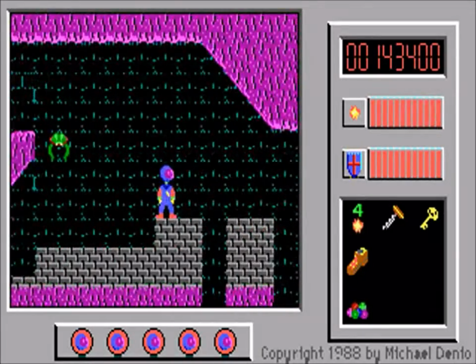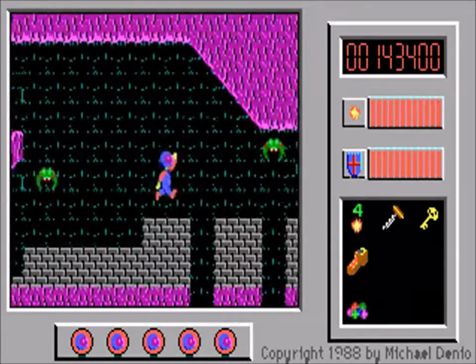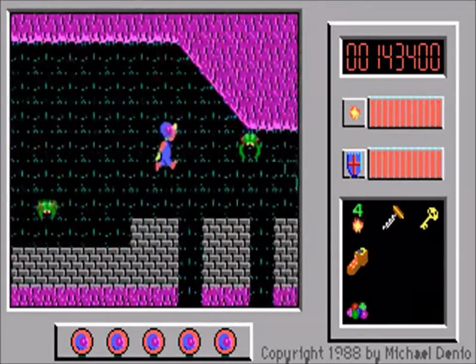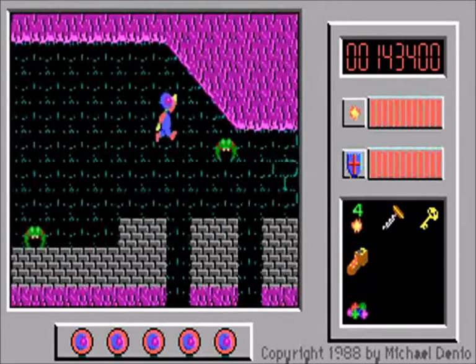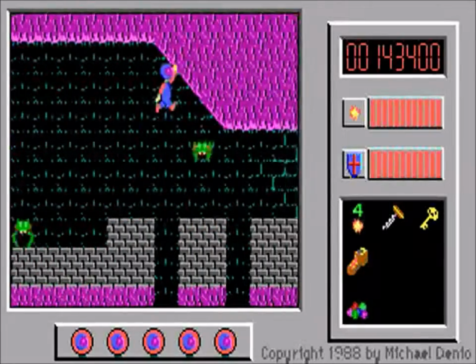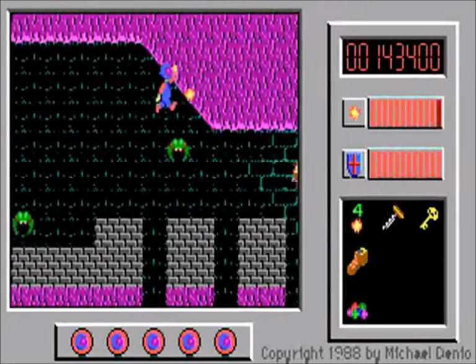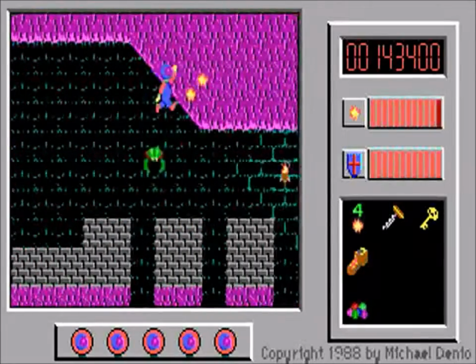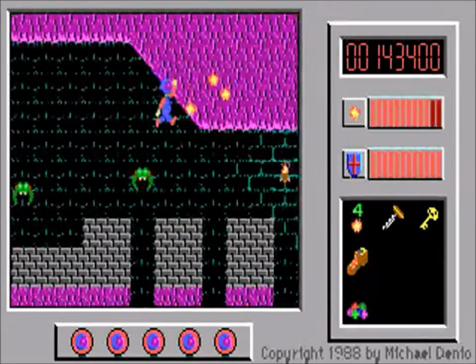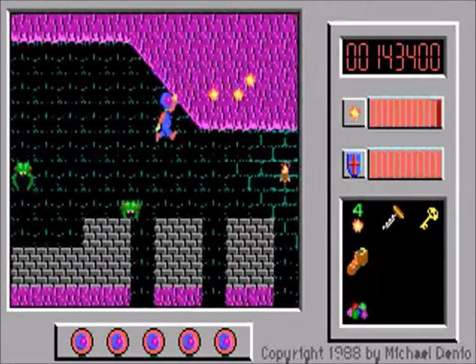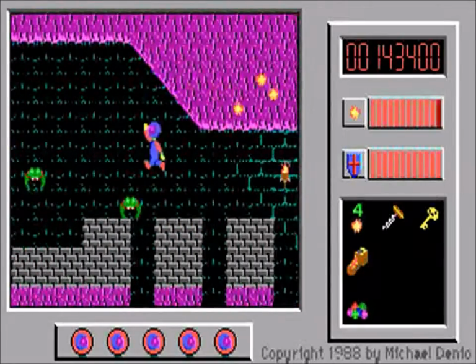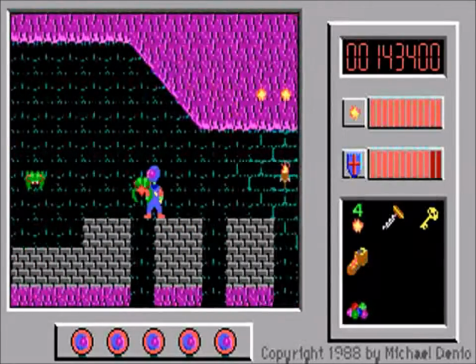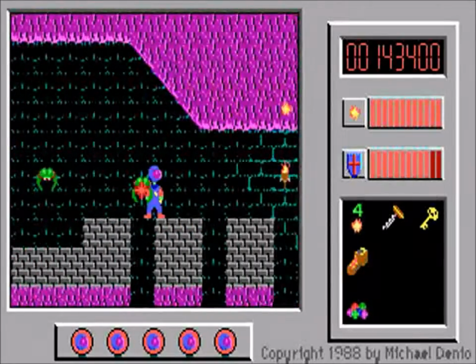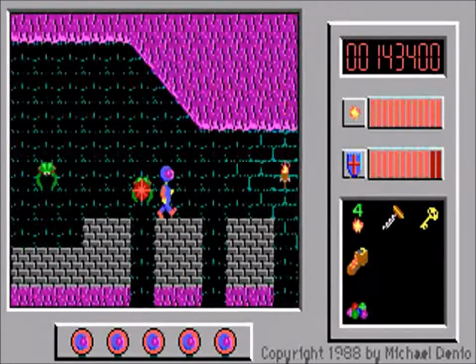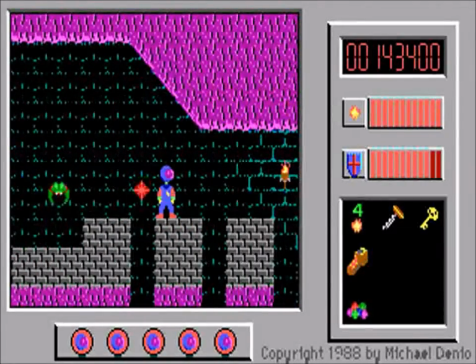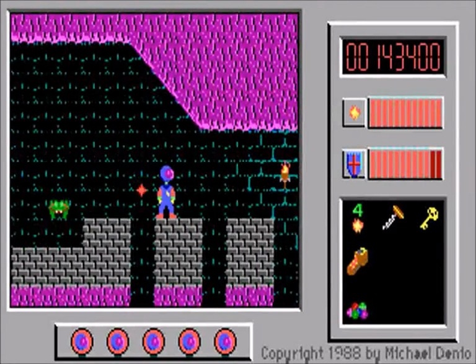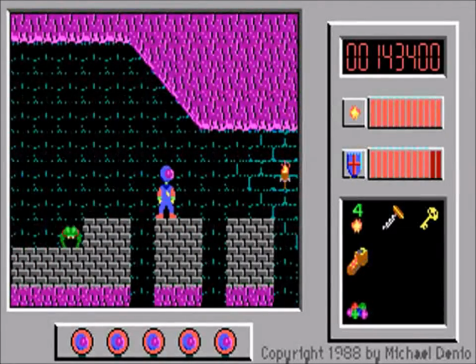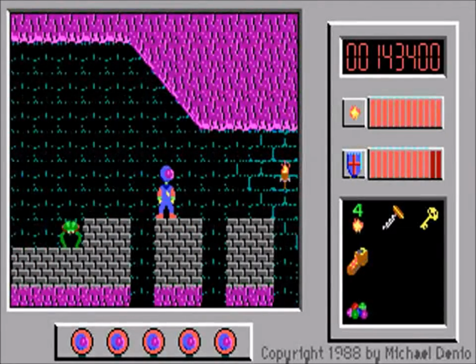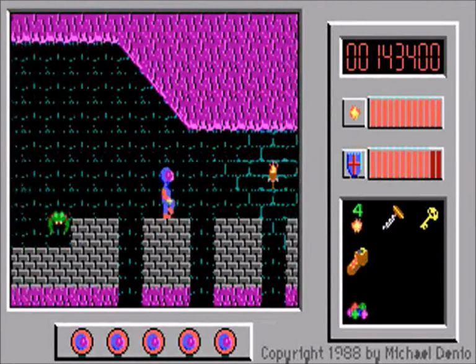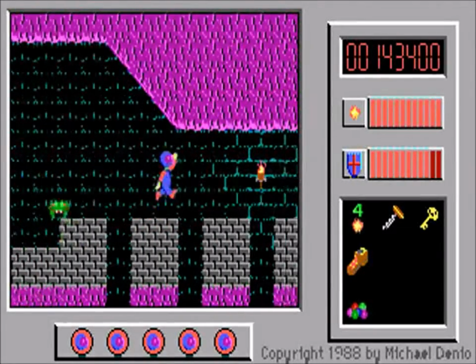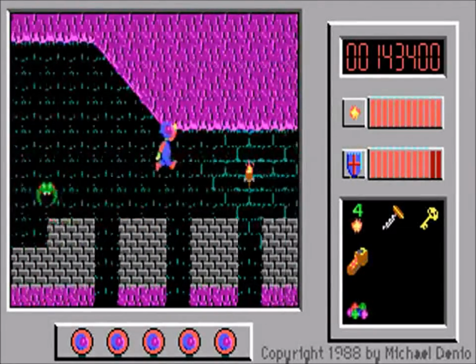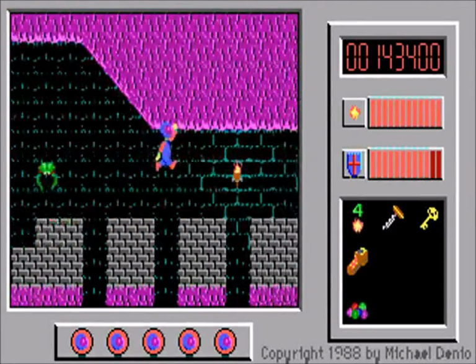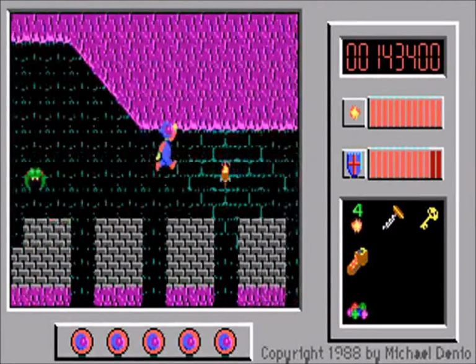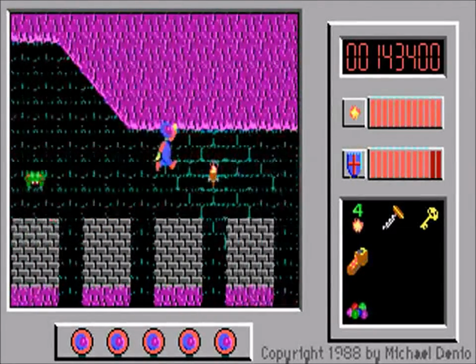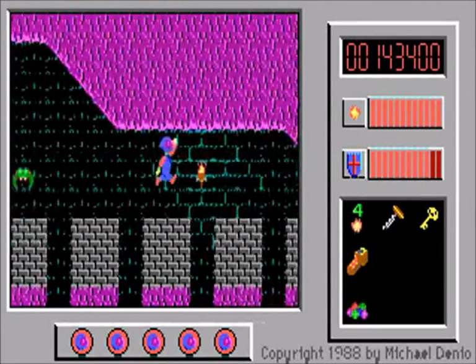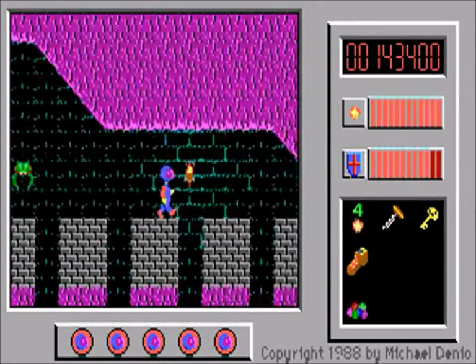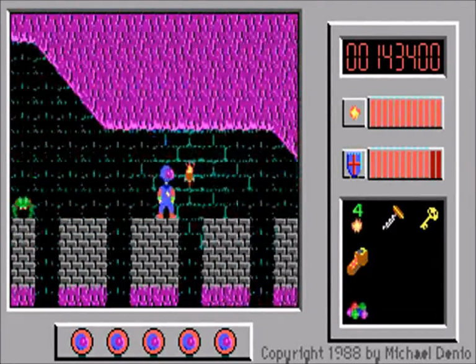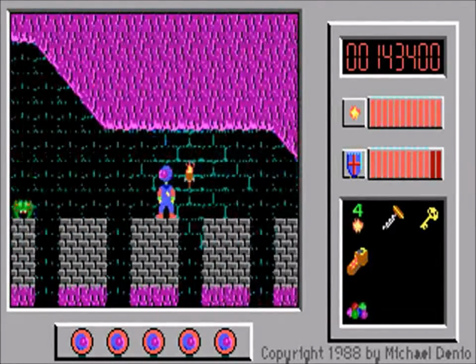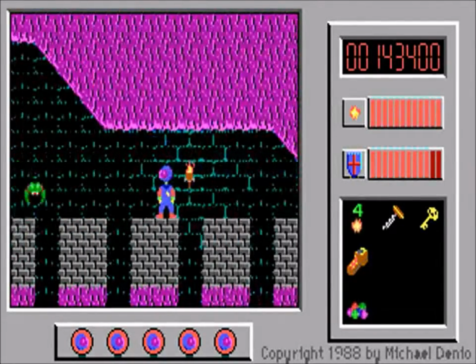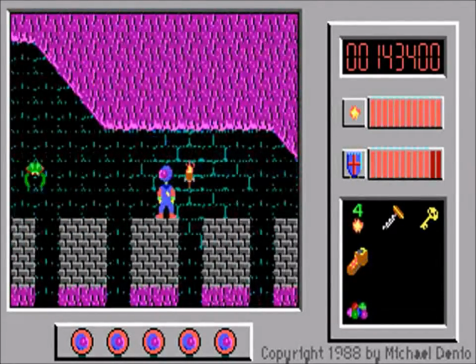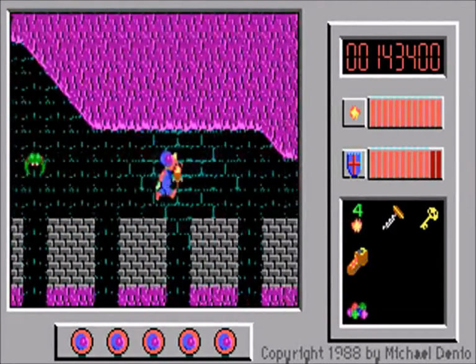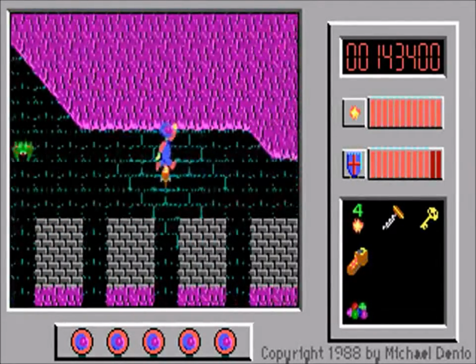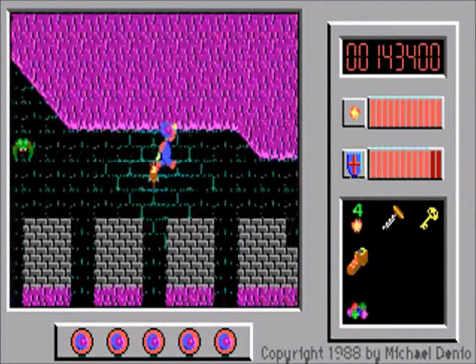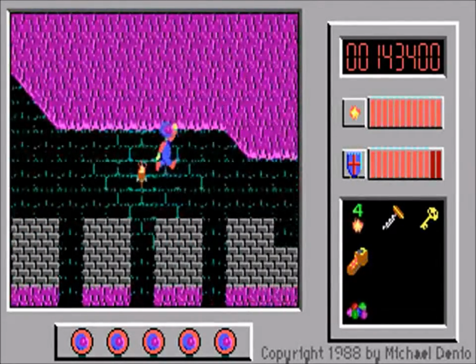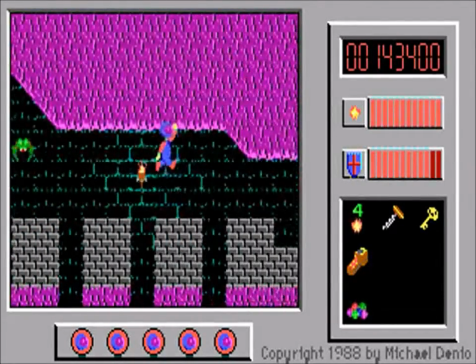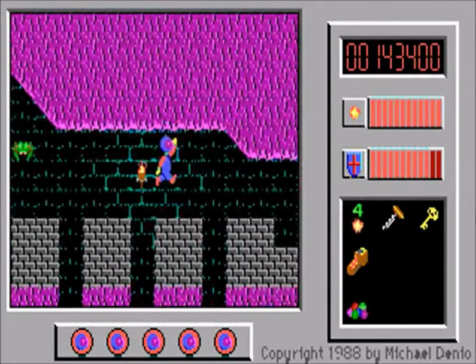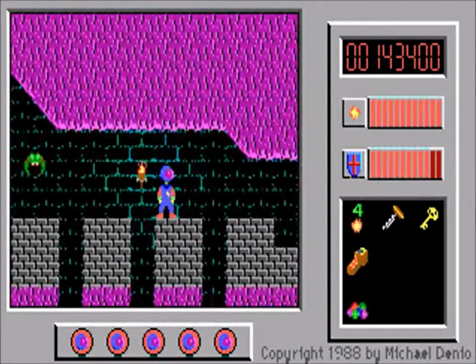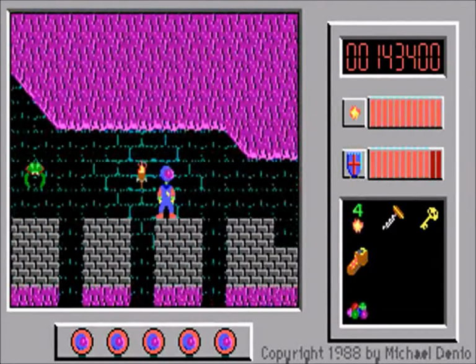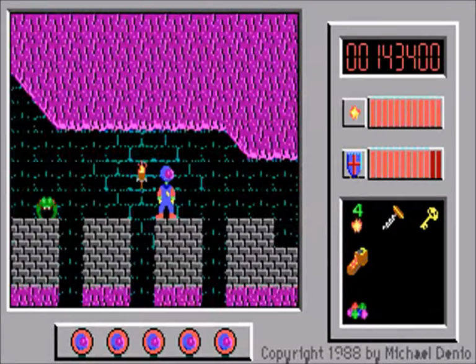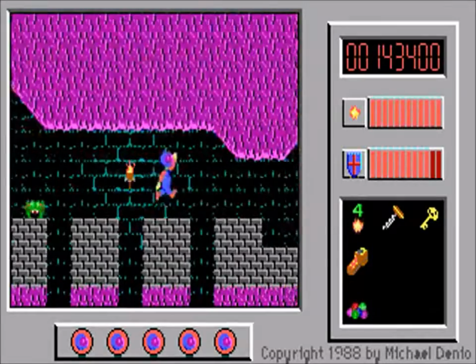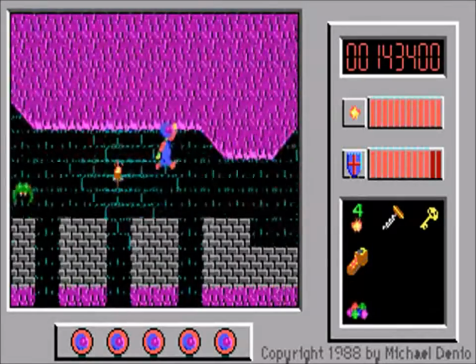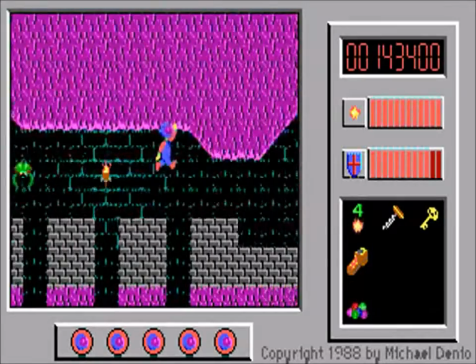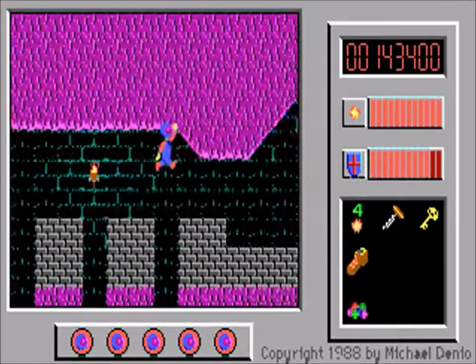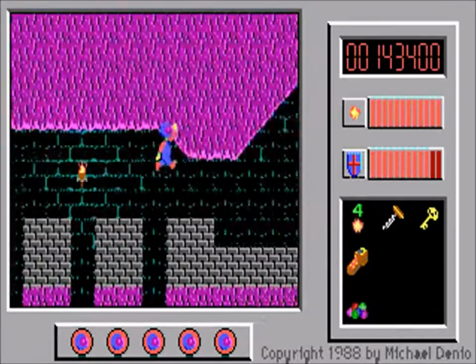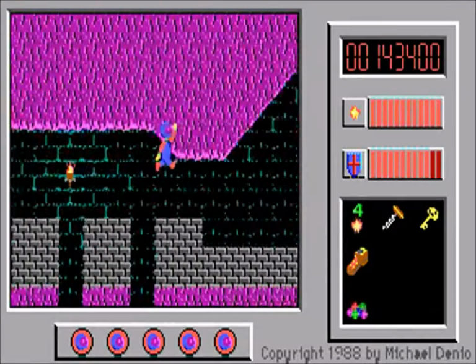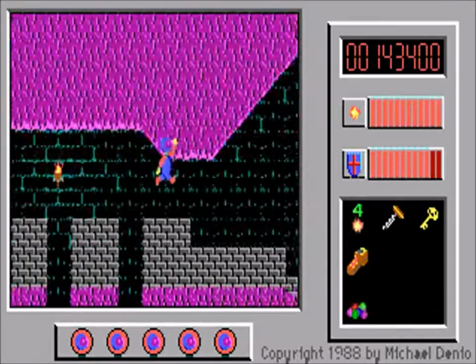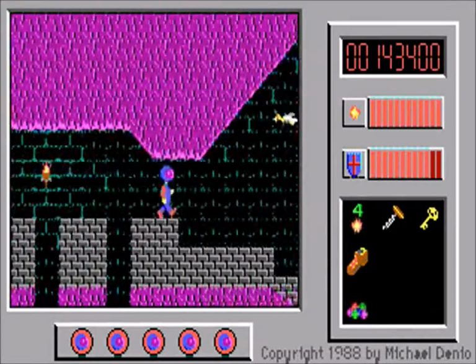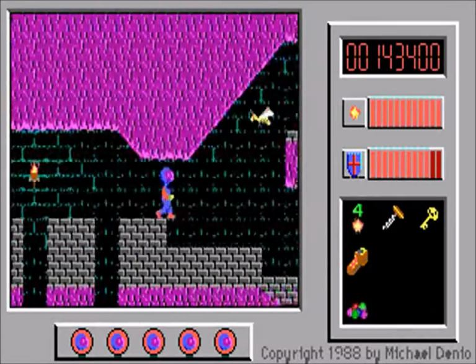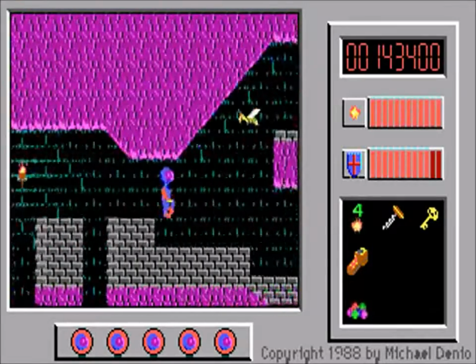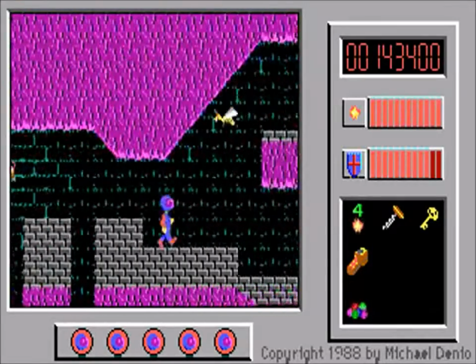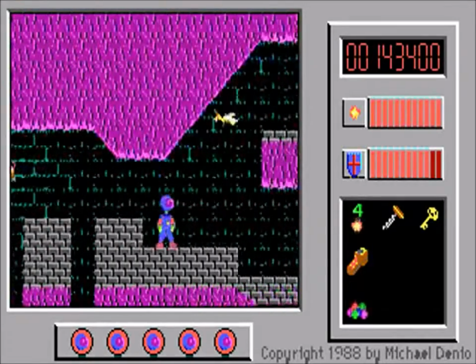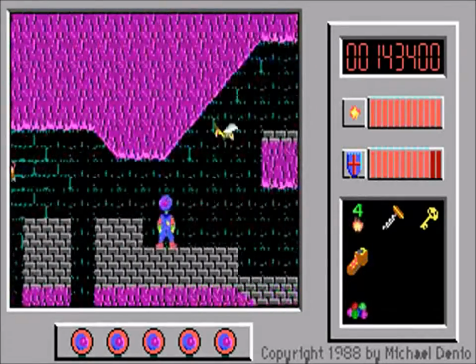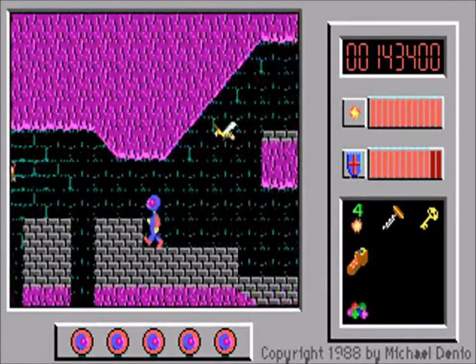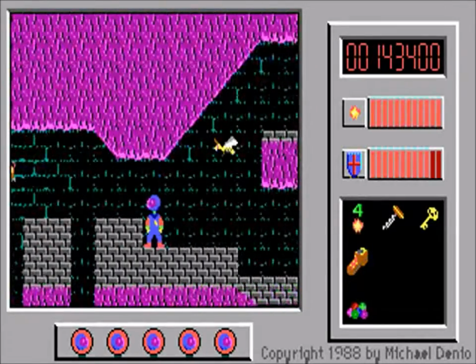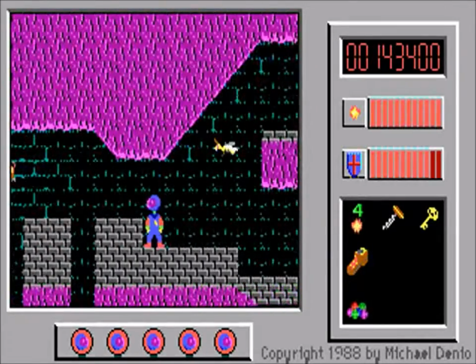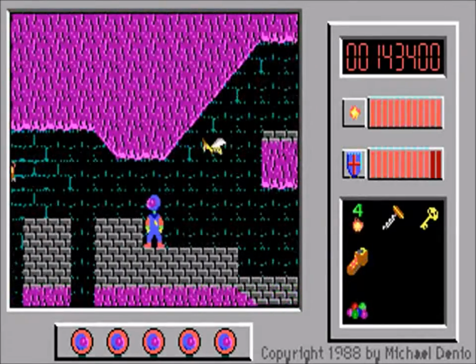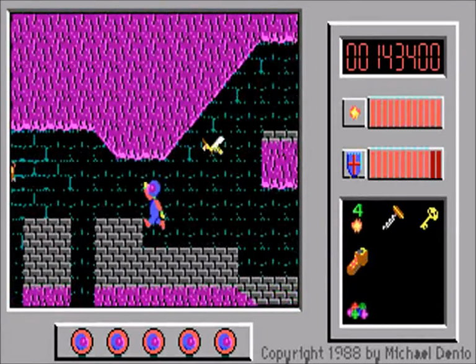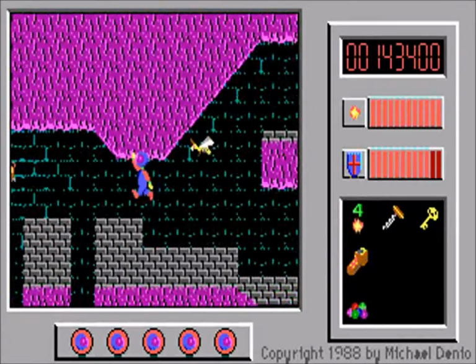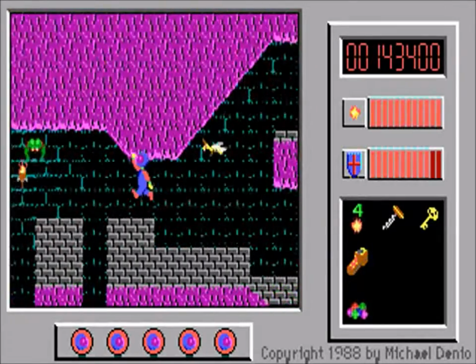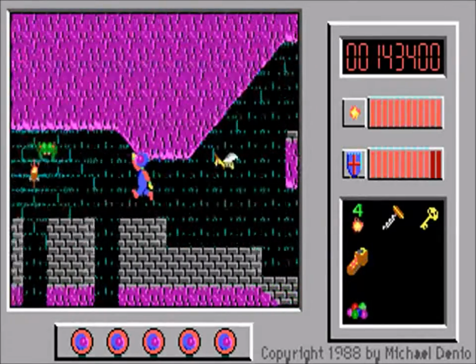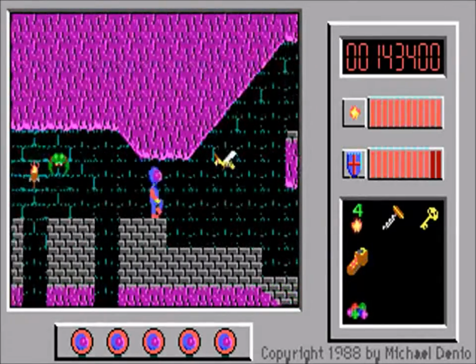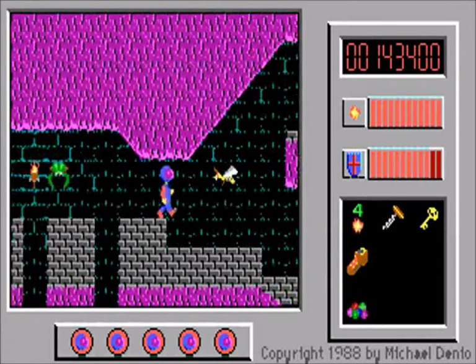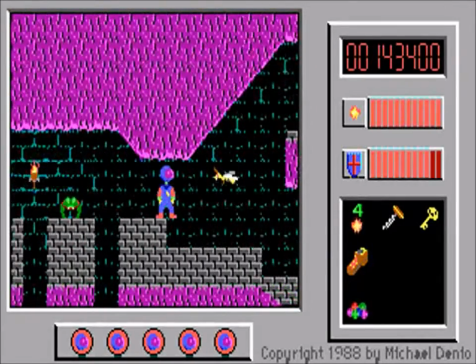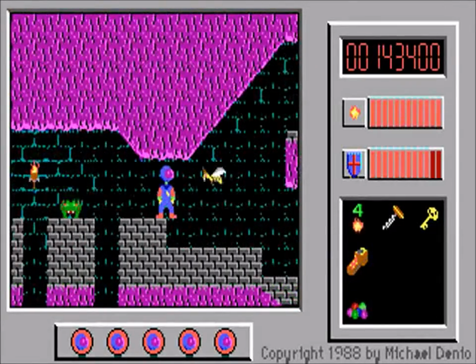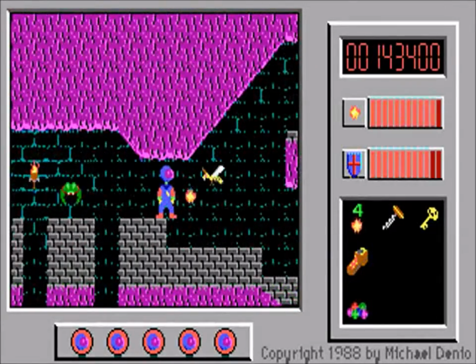You might also have spotted the concealed door where that shield was, and we could go through there, but it's not actually helpful at this stage.